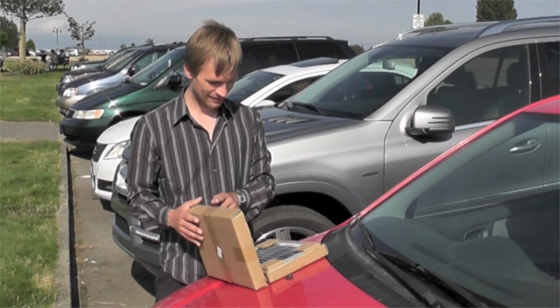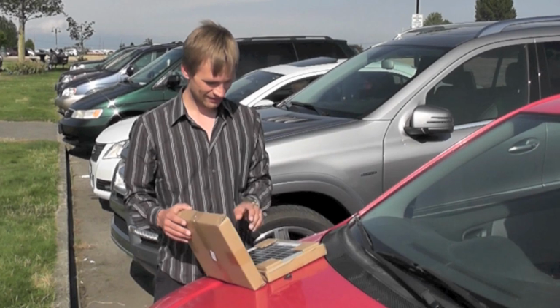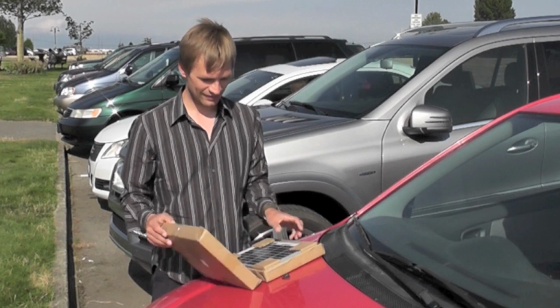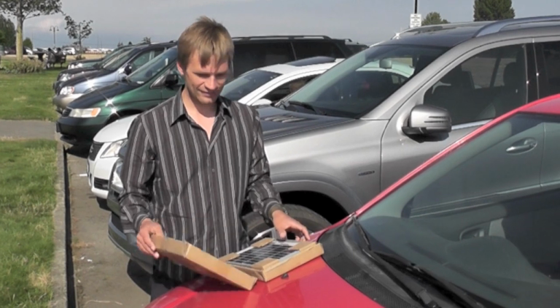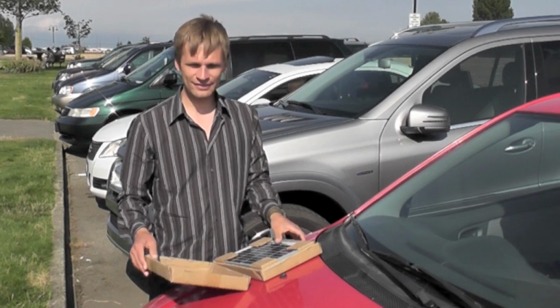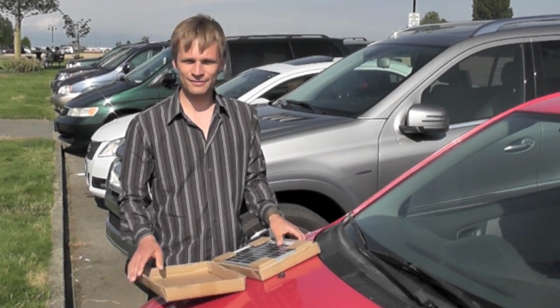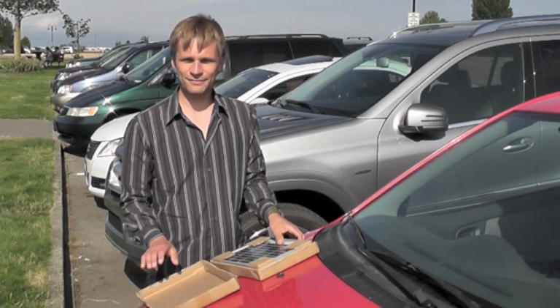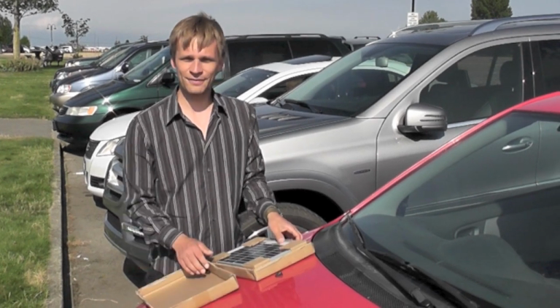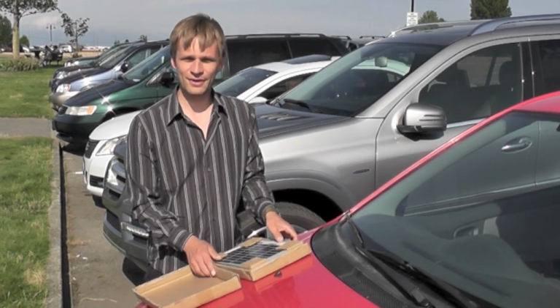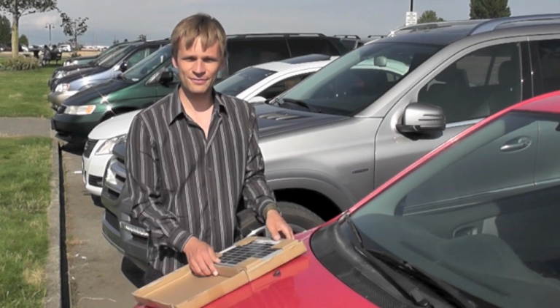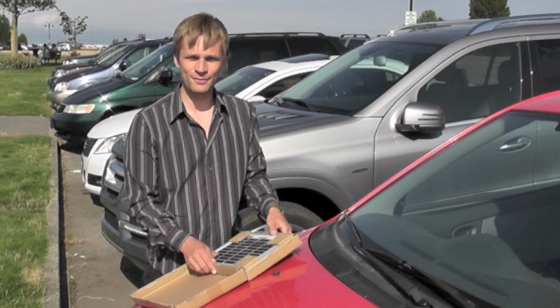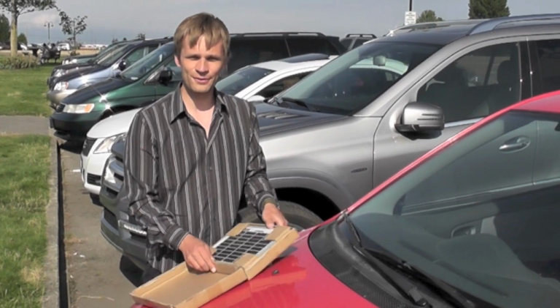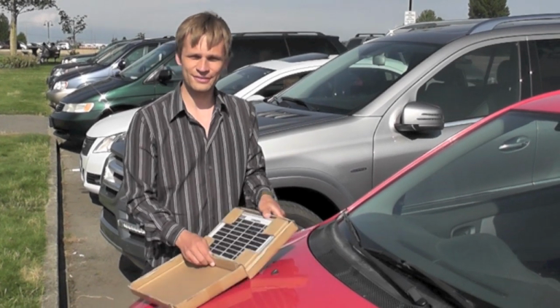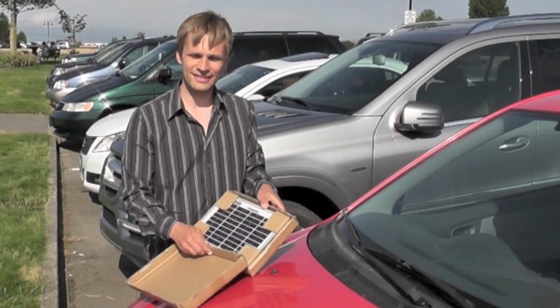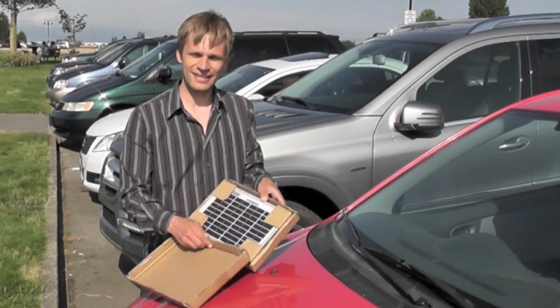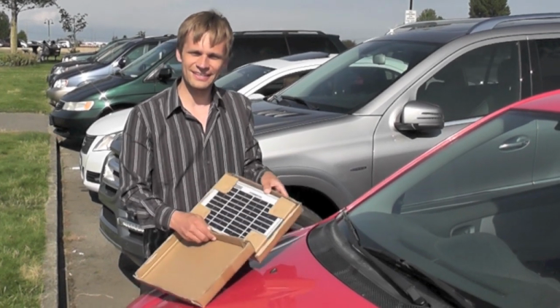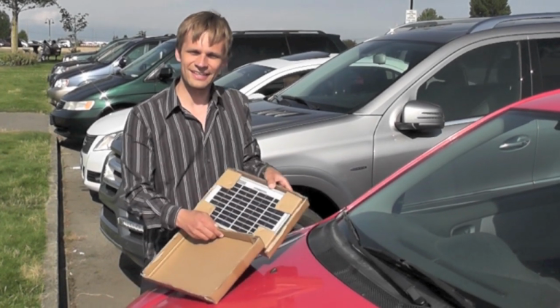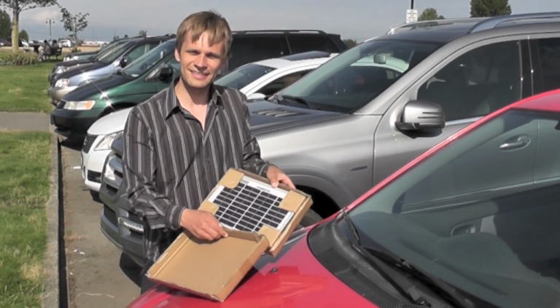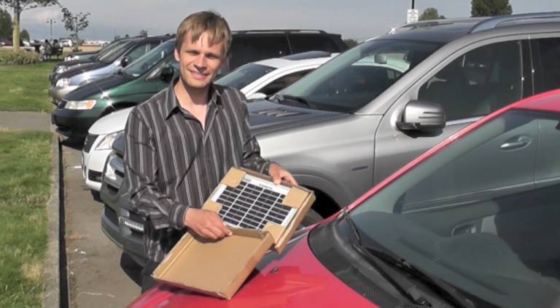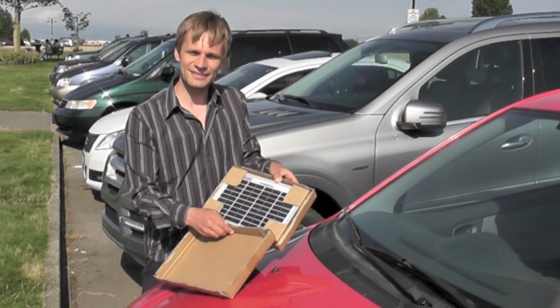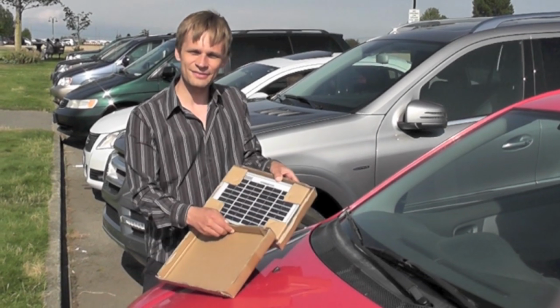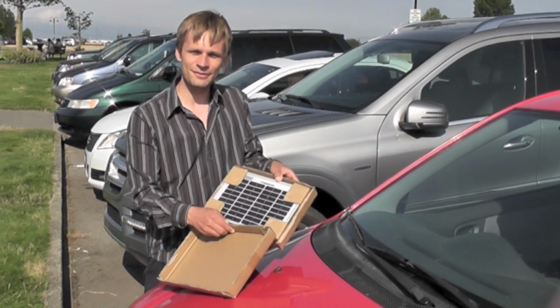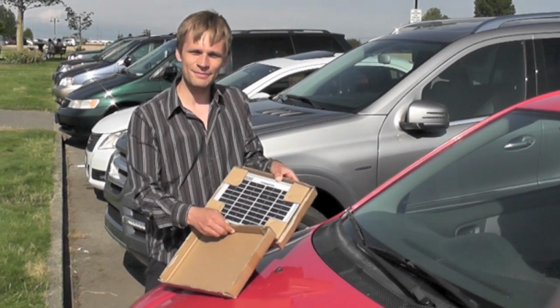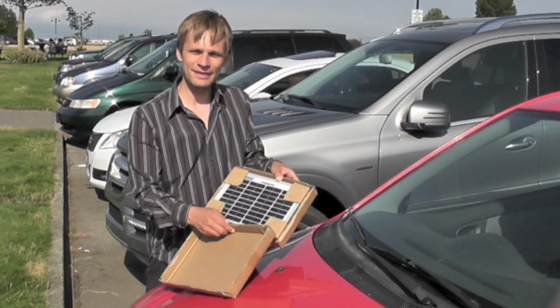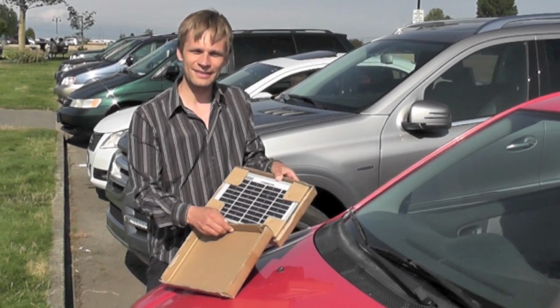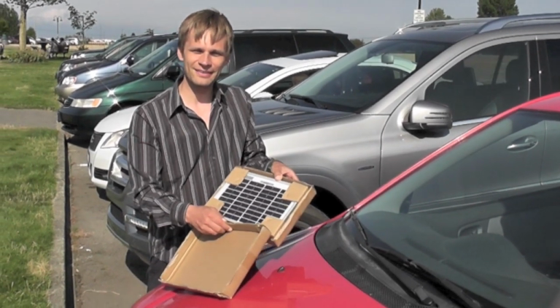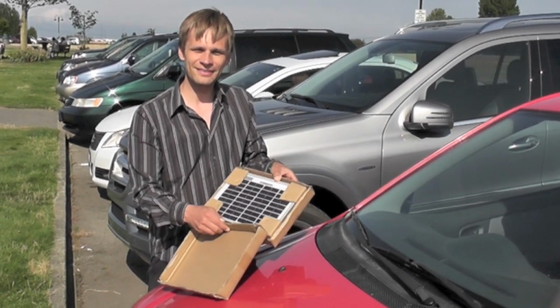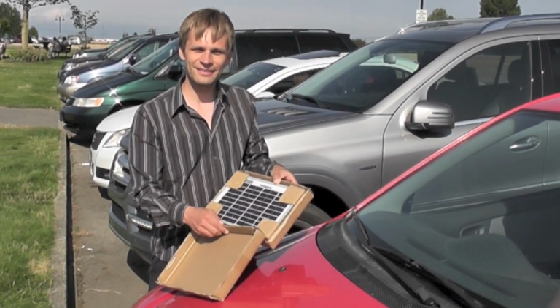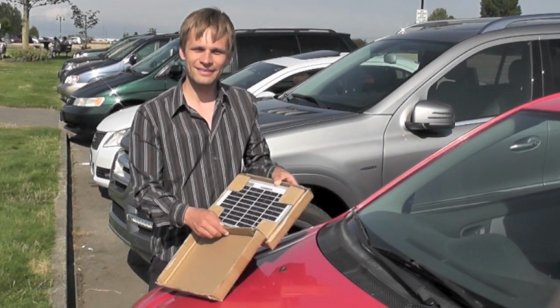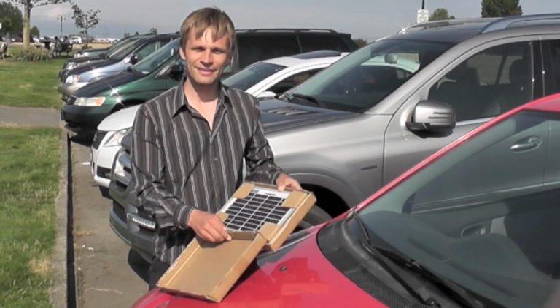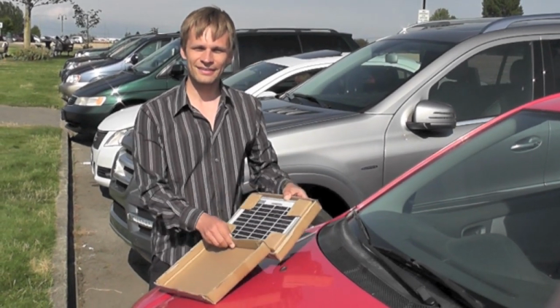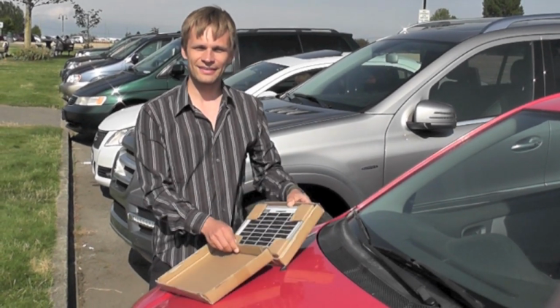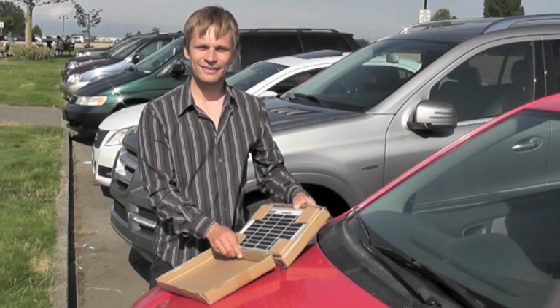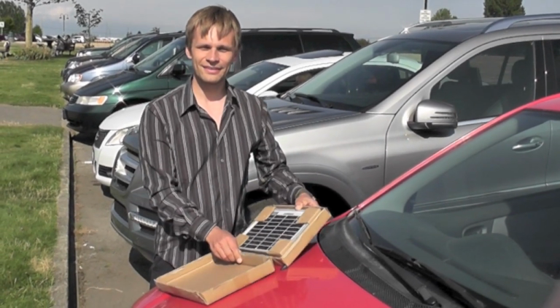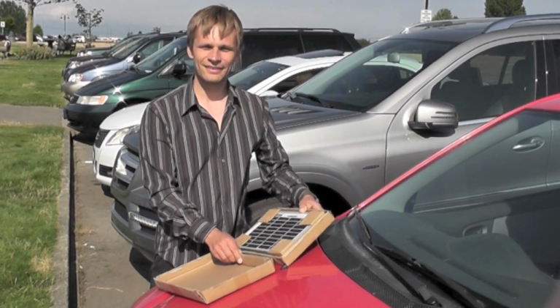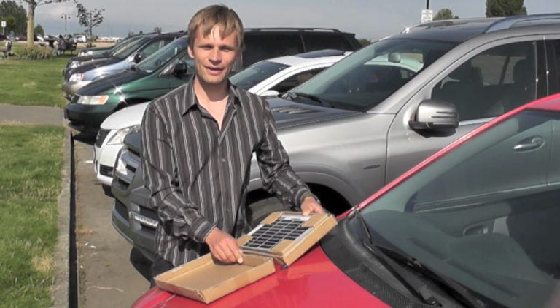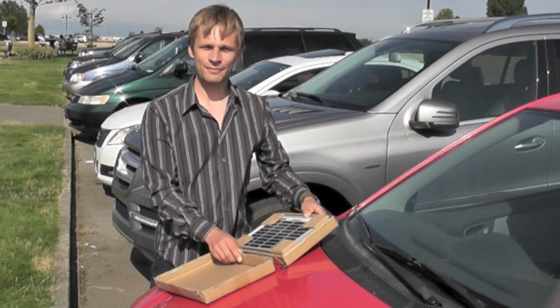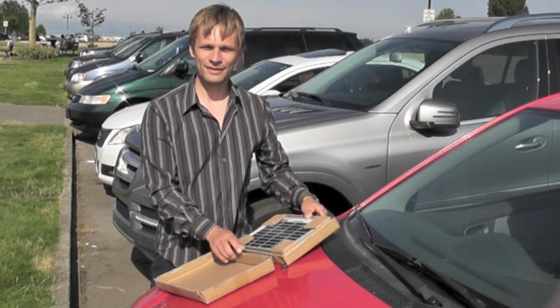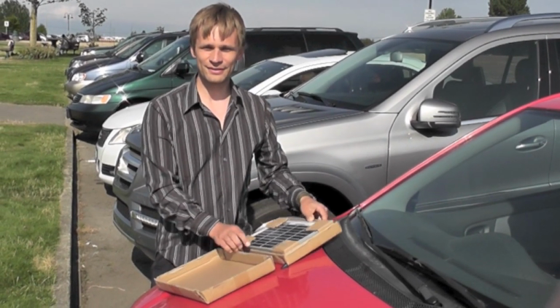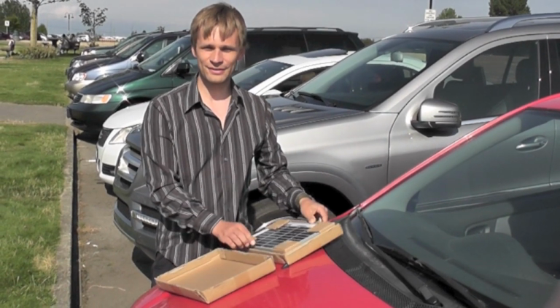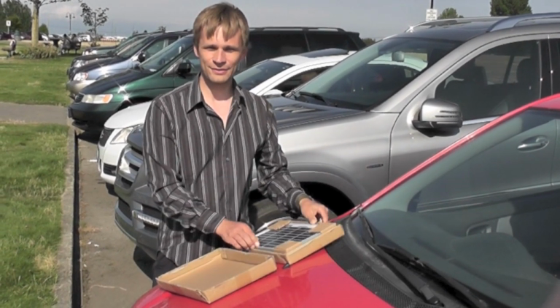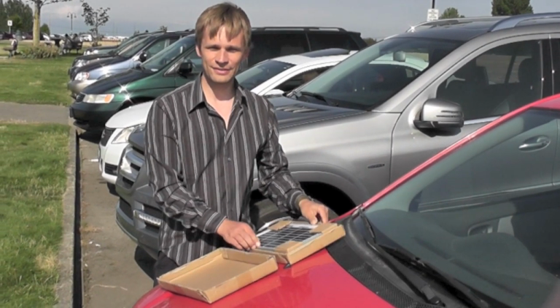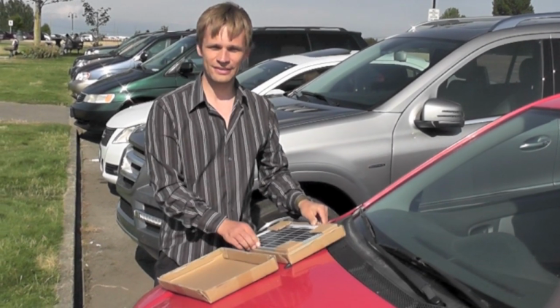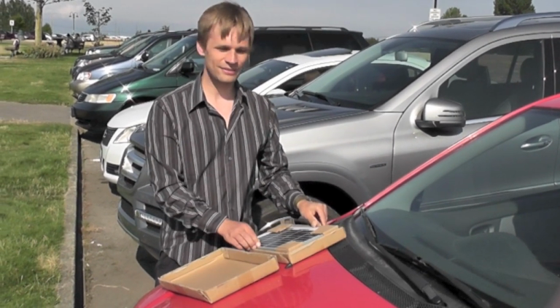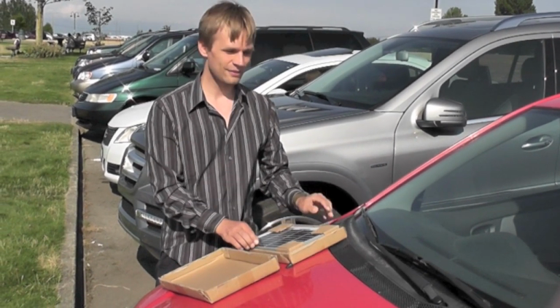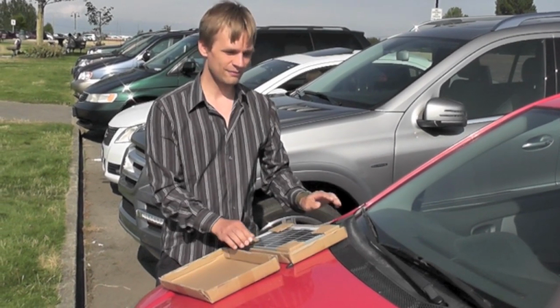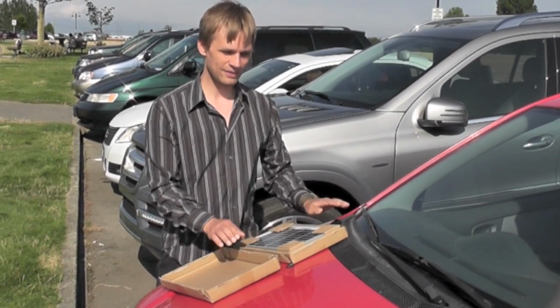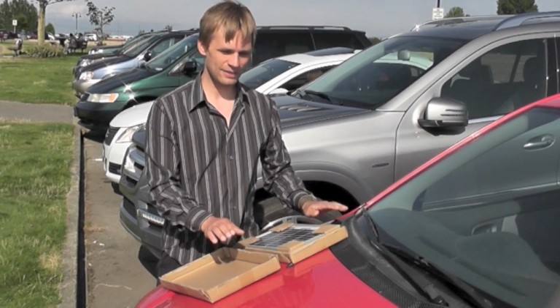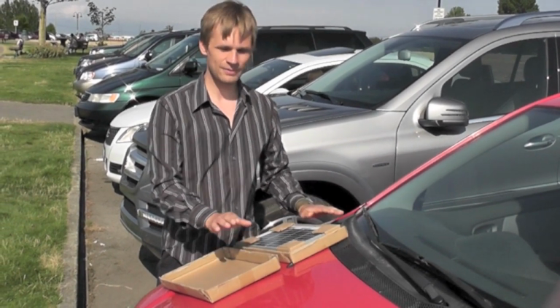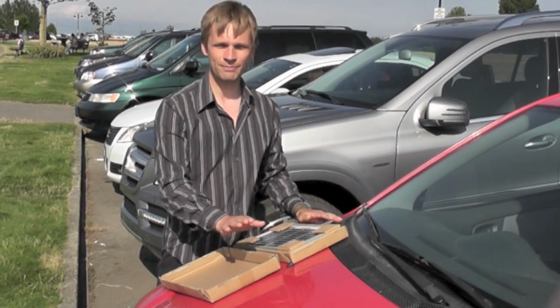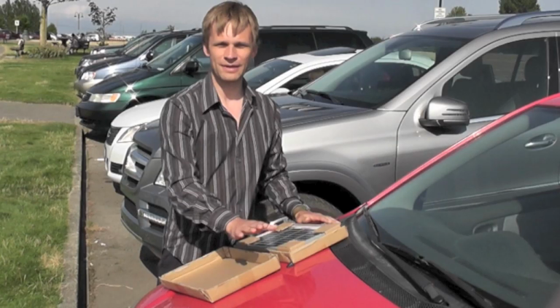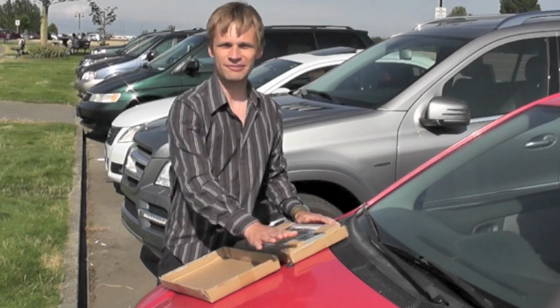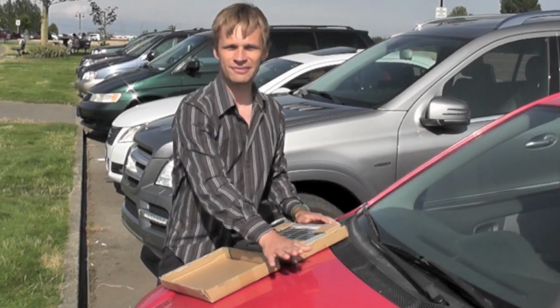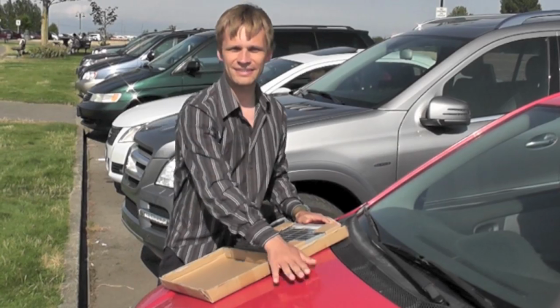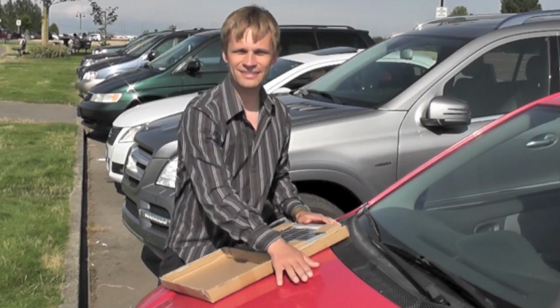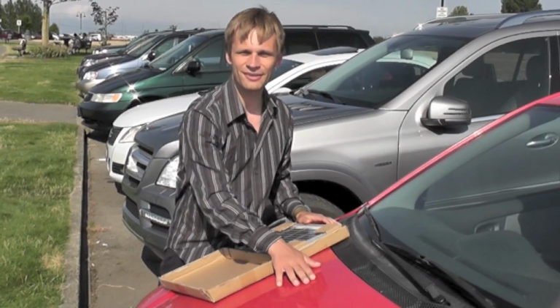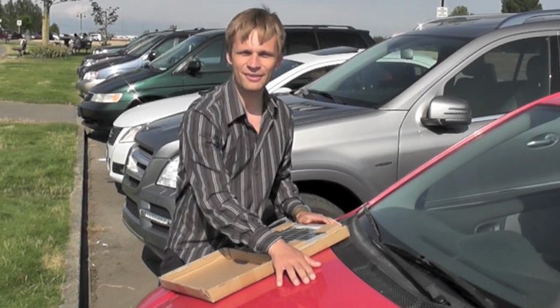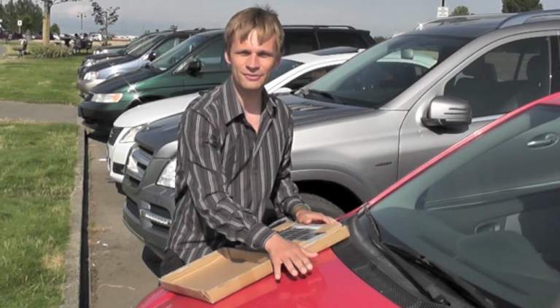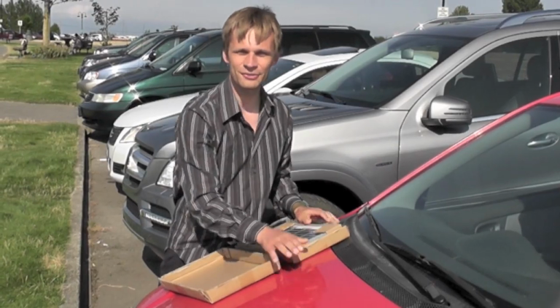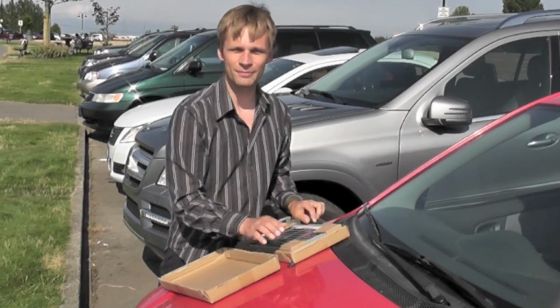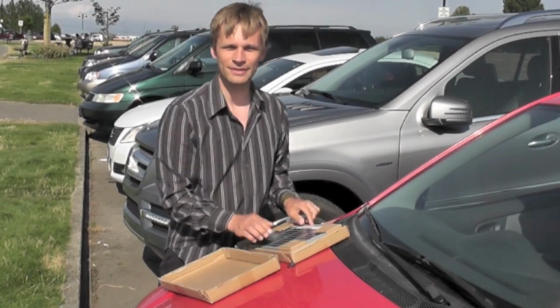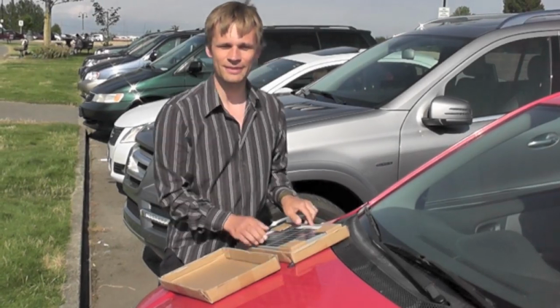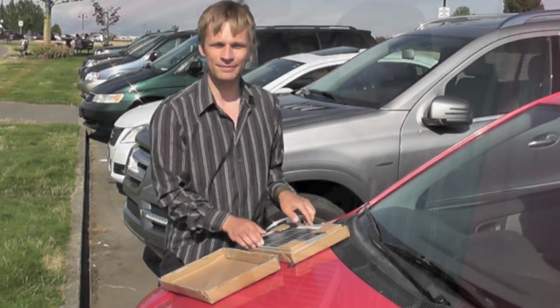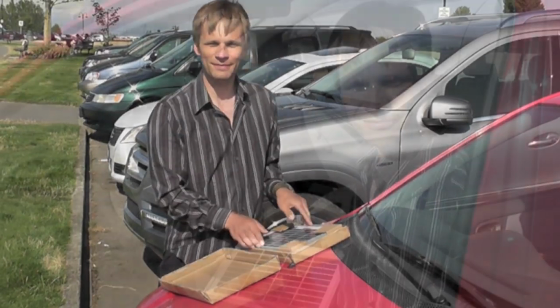This is a 5 watt AKT solar panel and we're going to use it for keeping the battery in this car topped up.